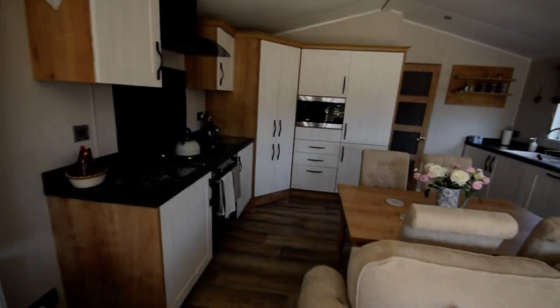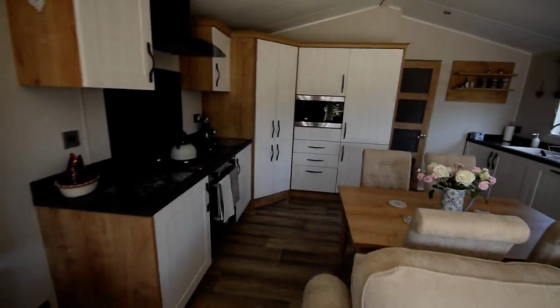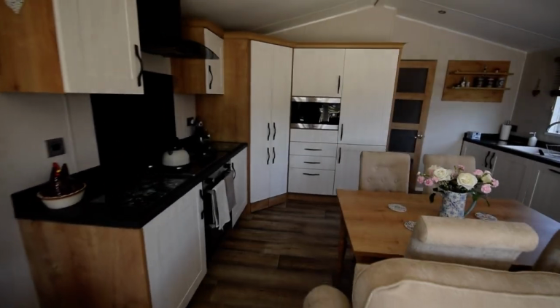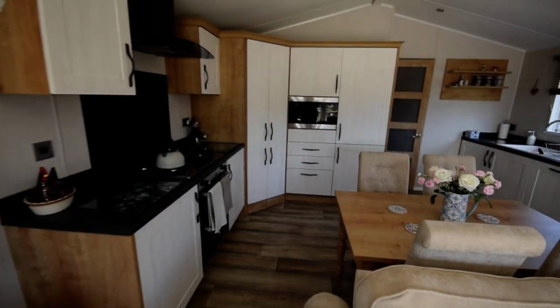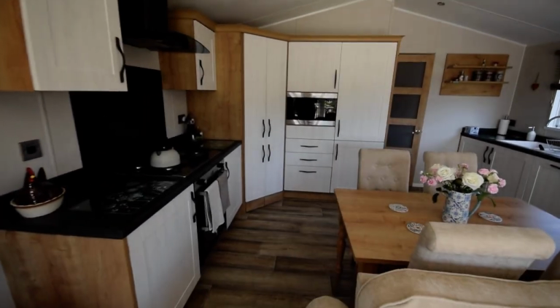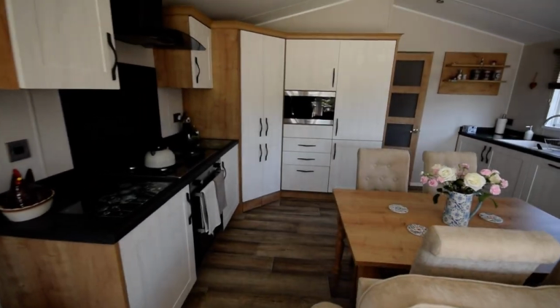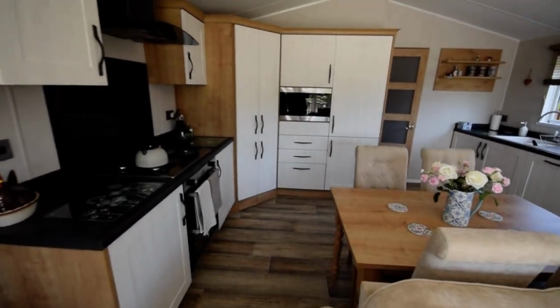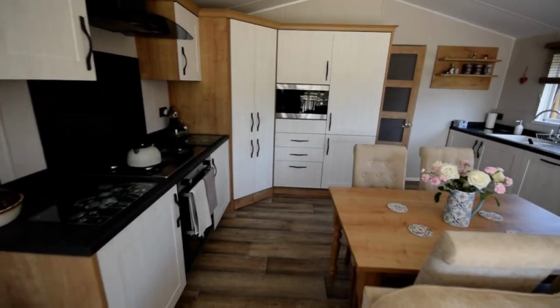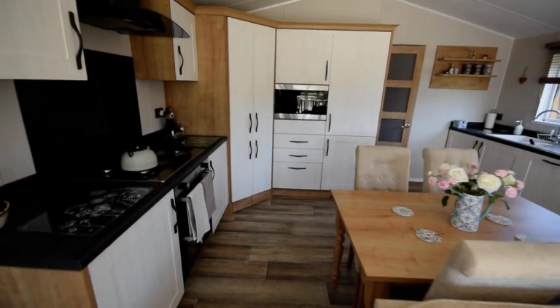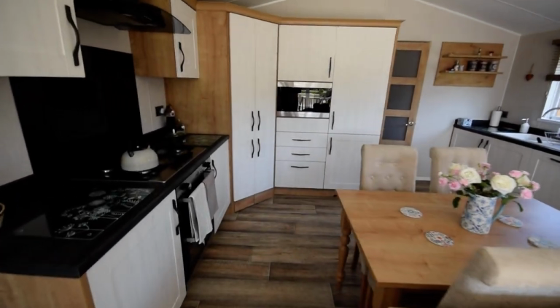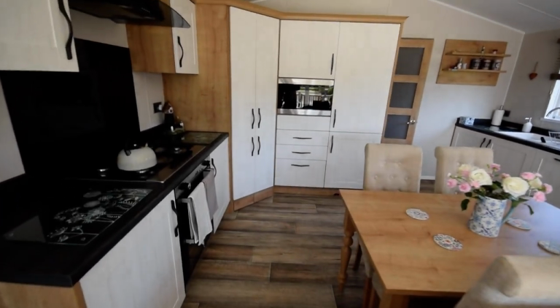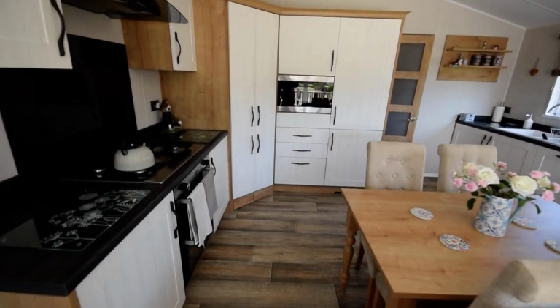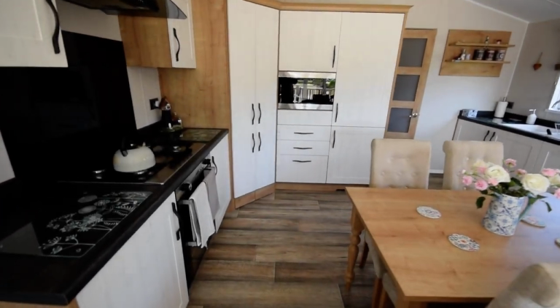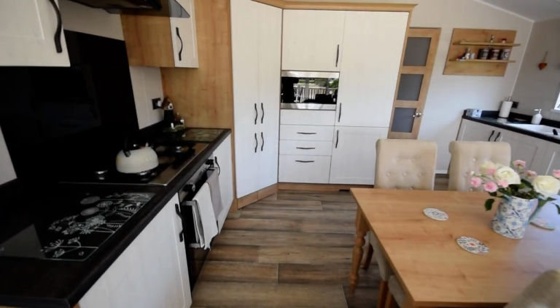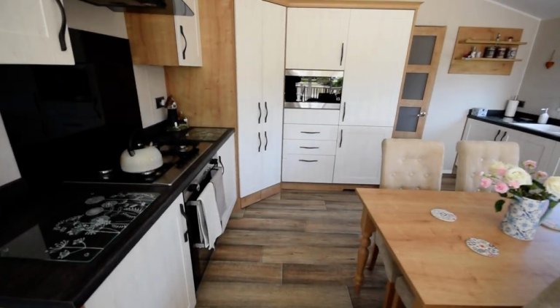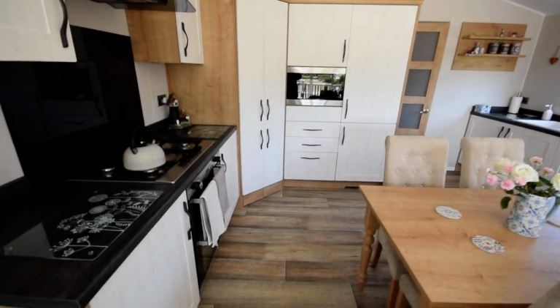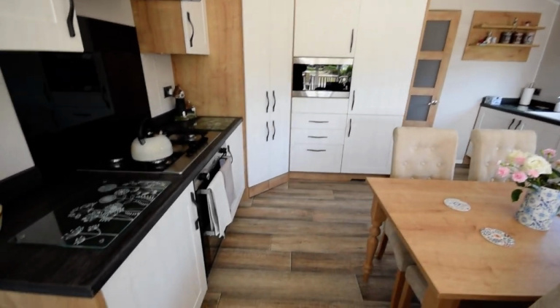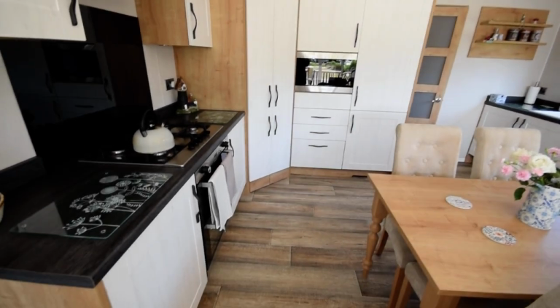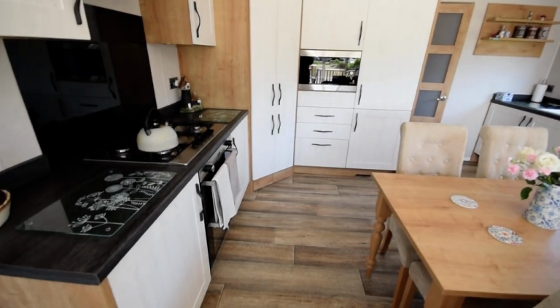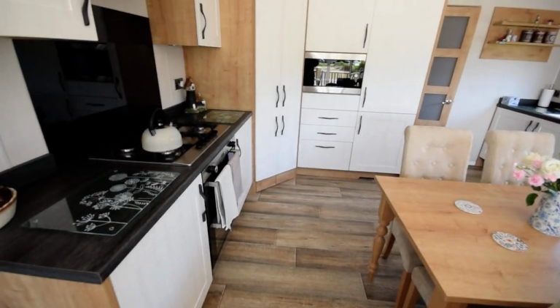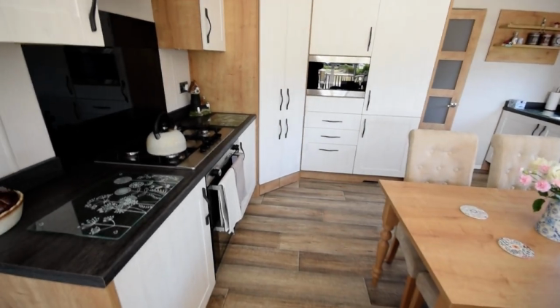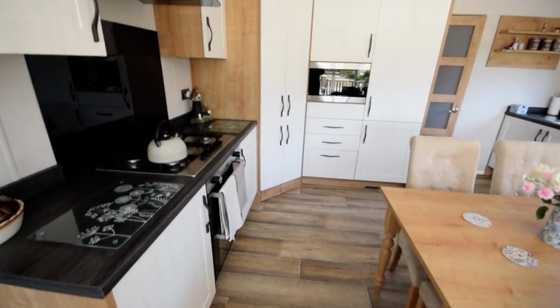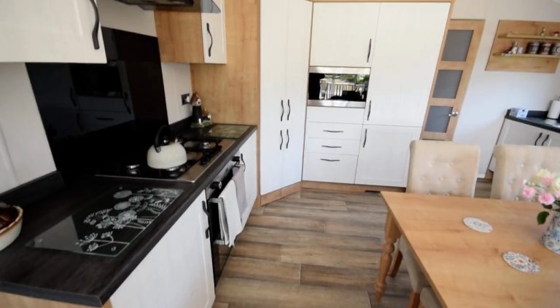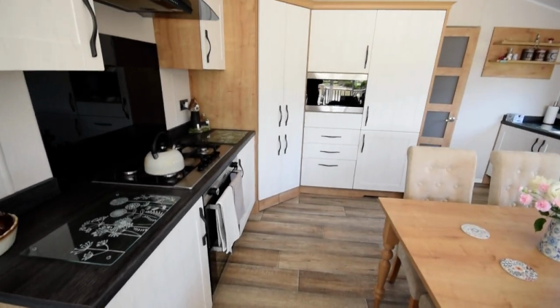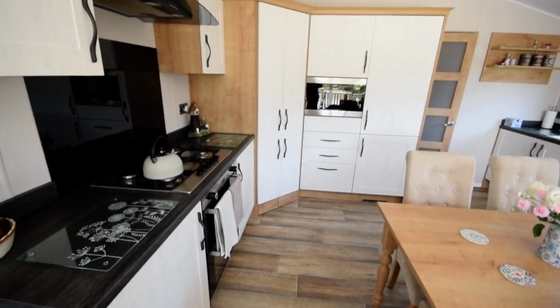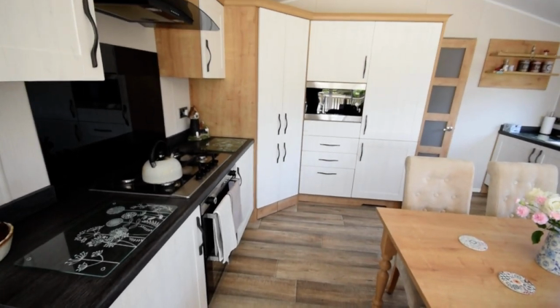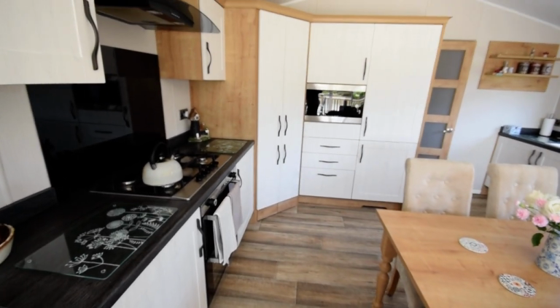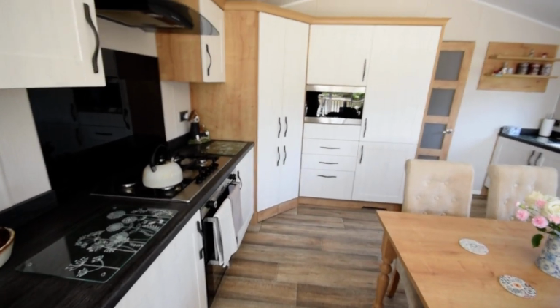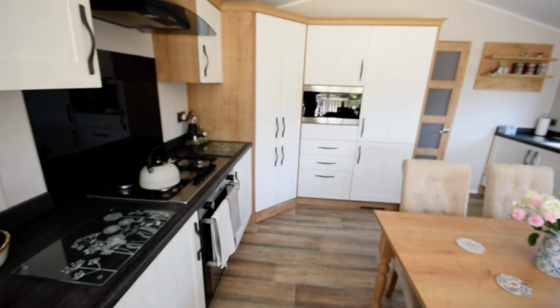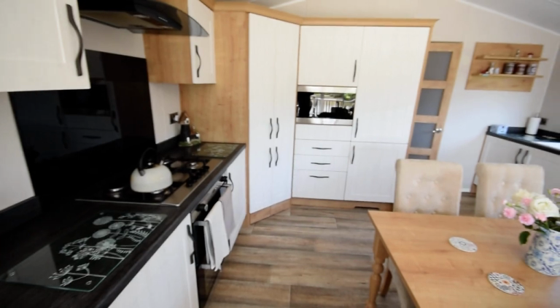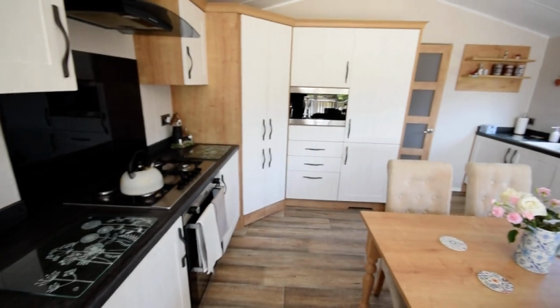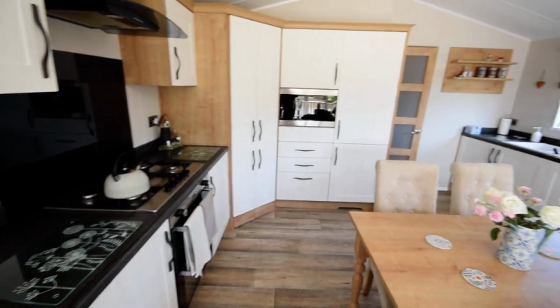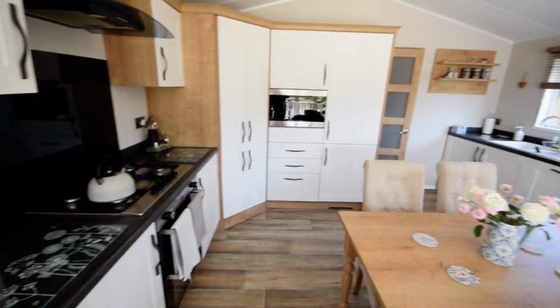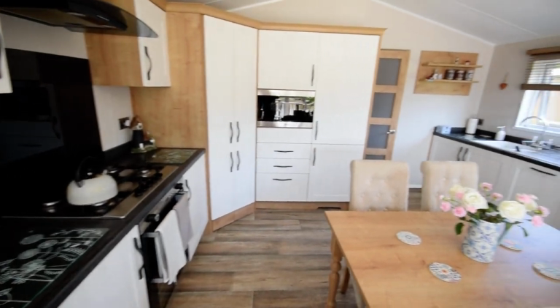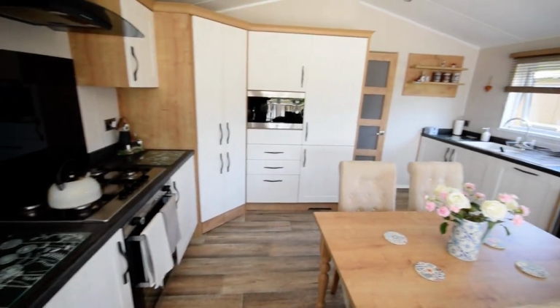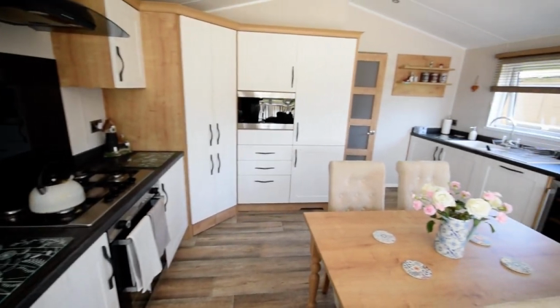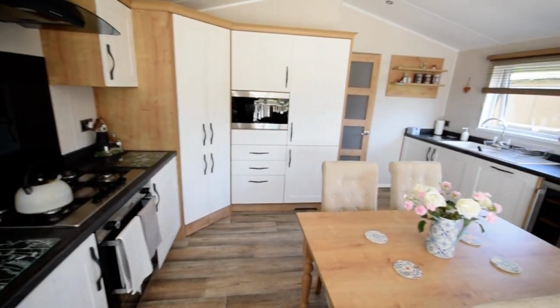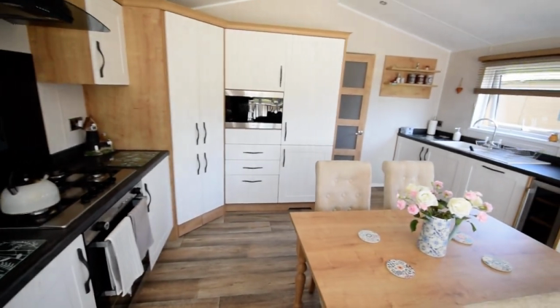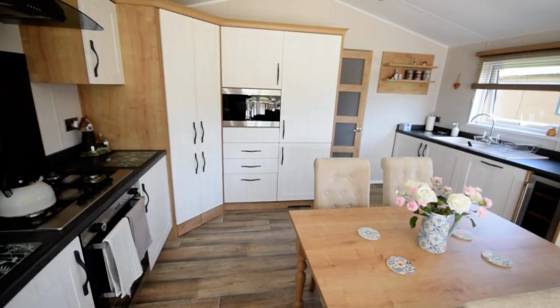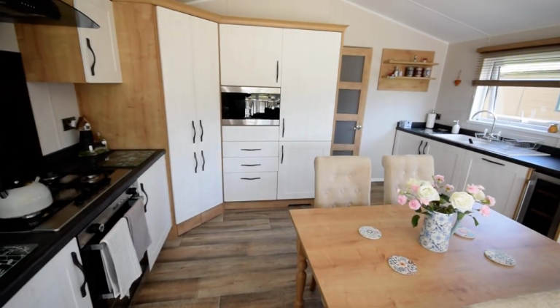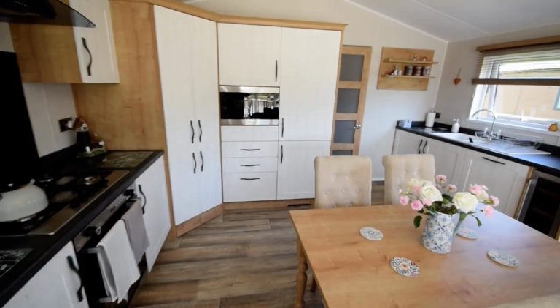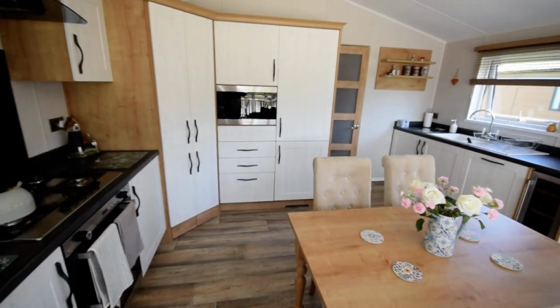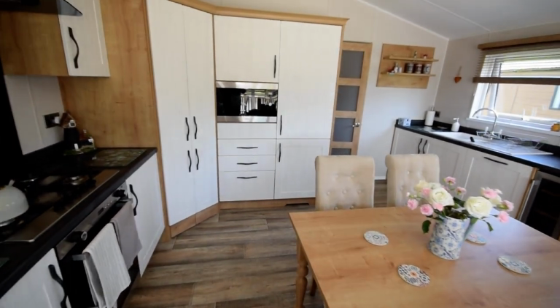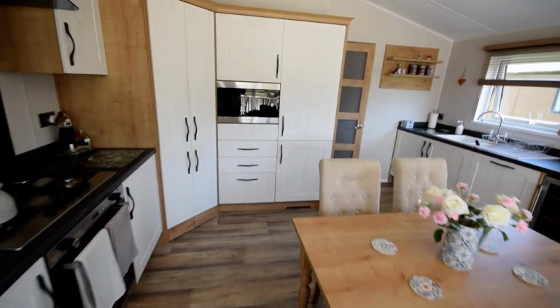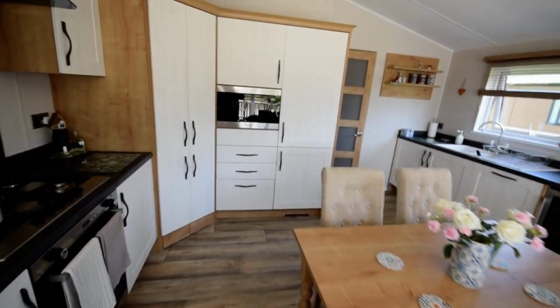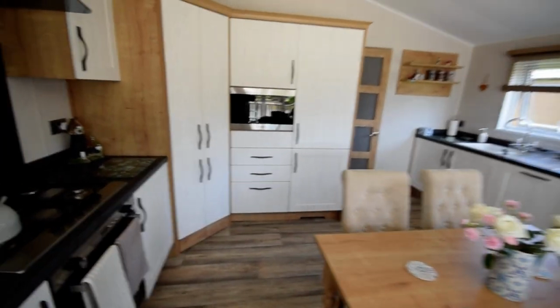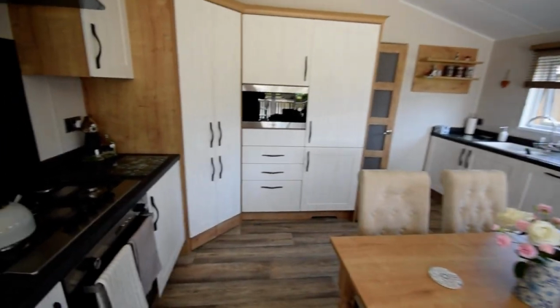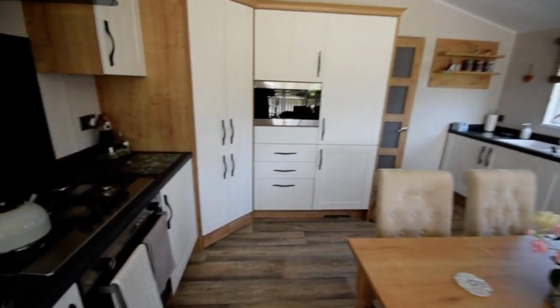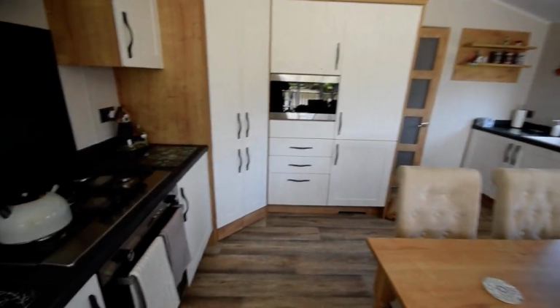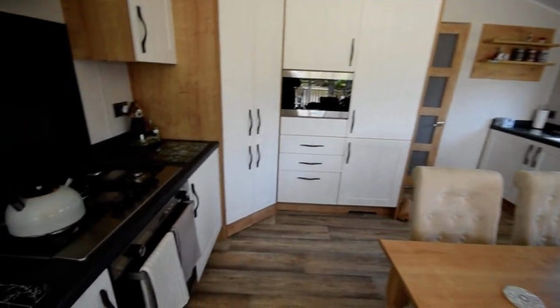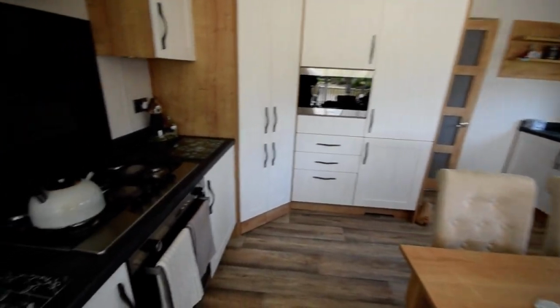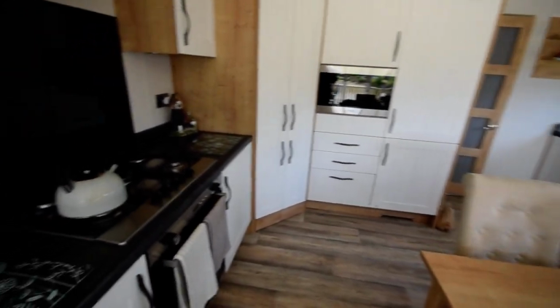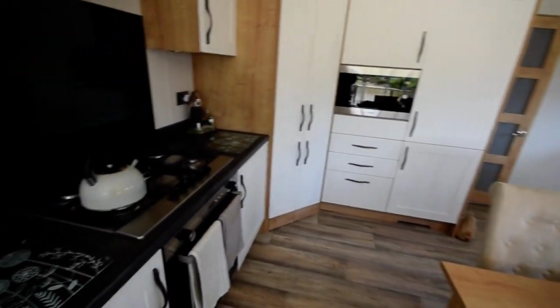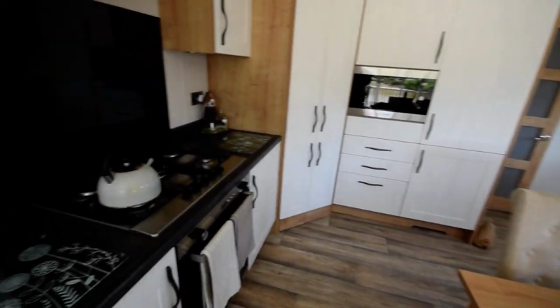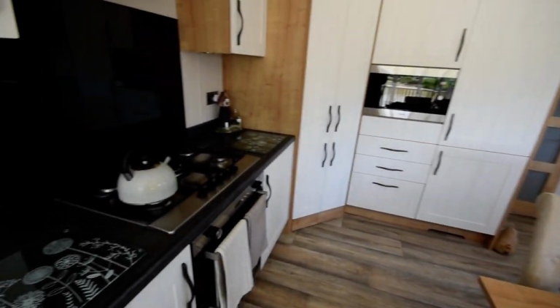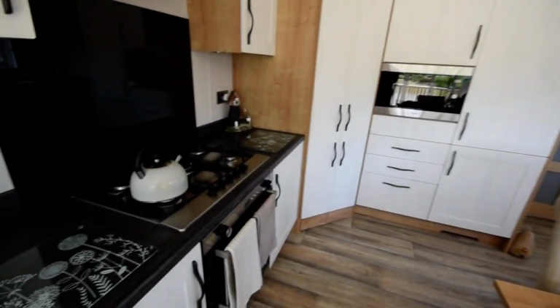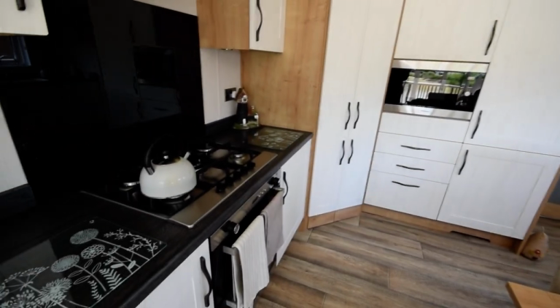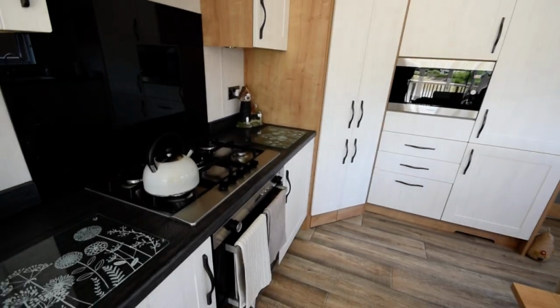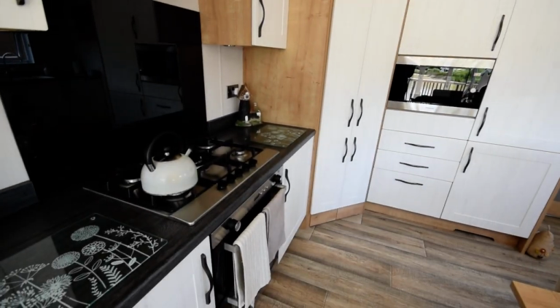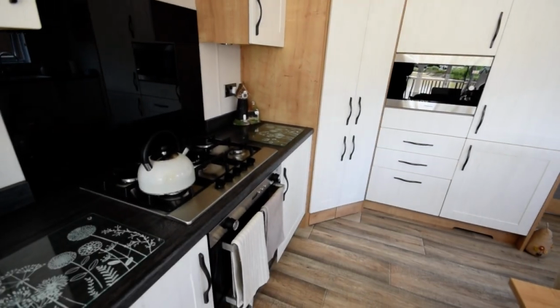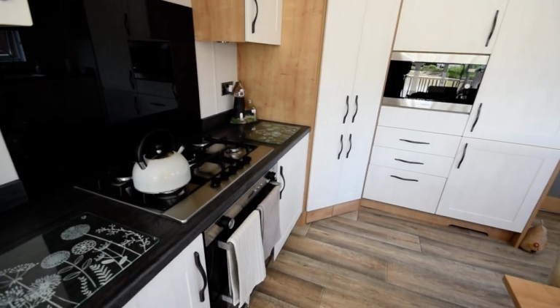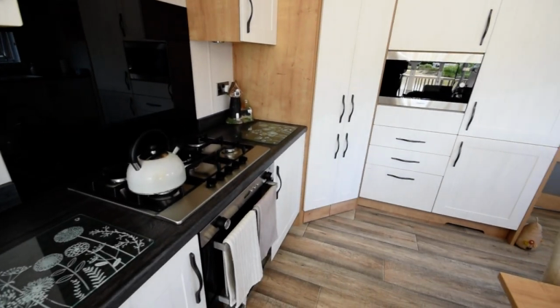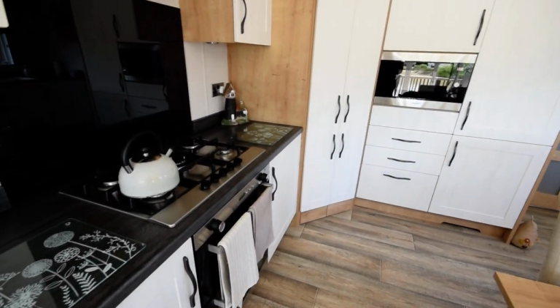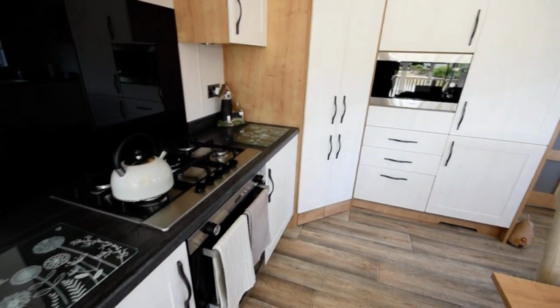And then a nice big kitchen — we've got lots of integrated appliances.